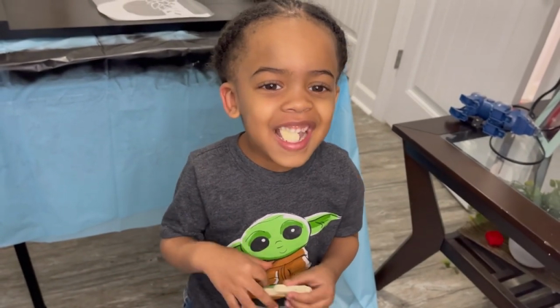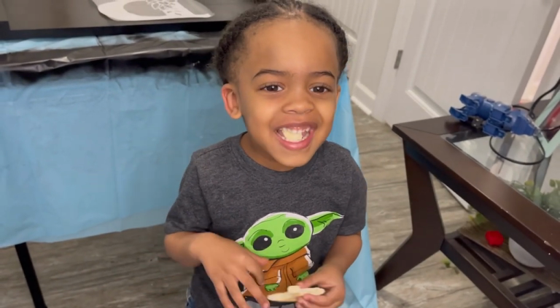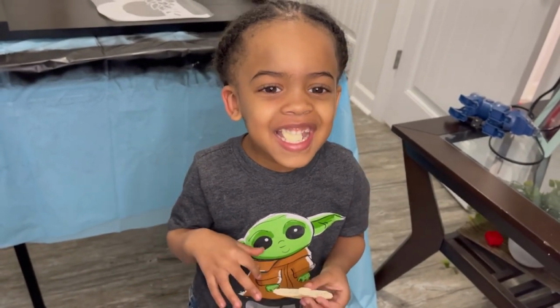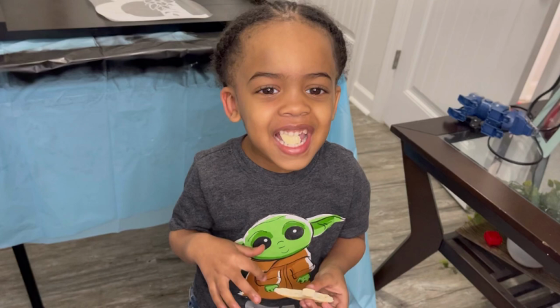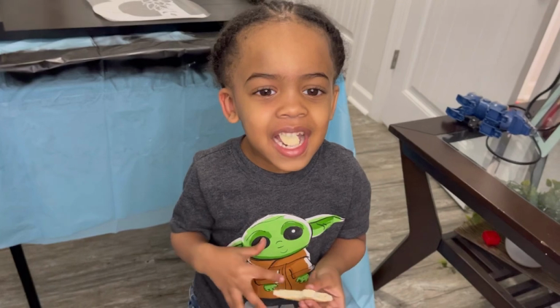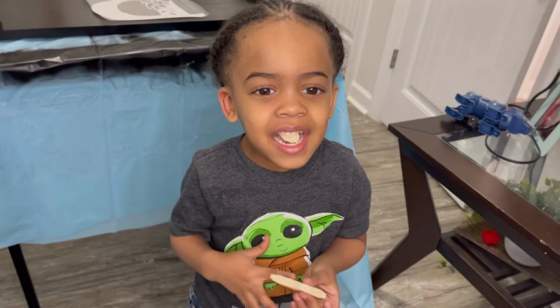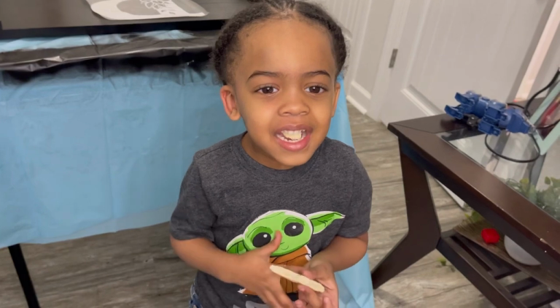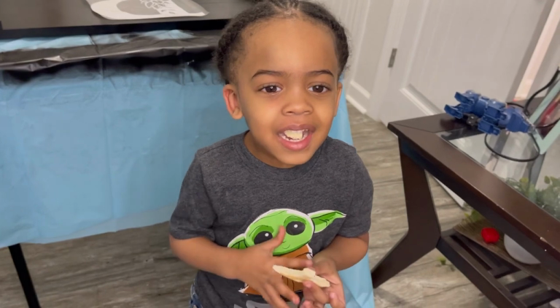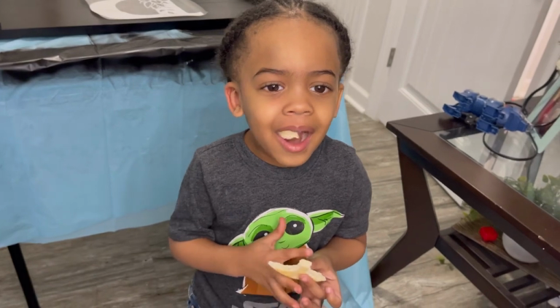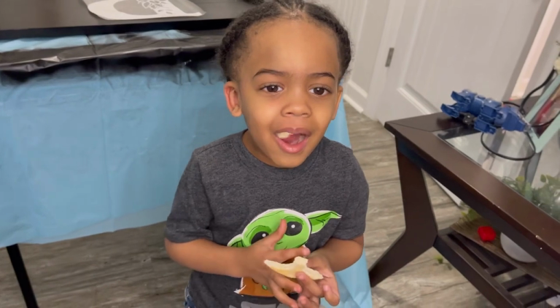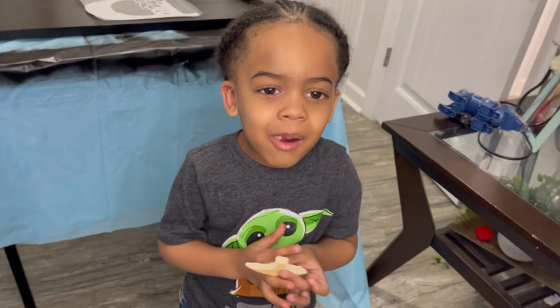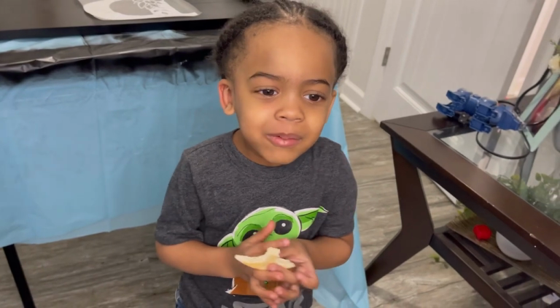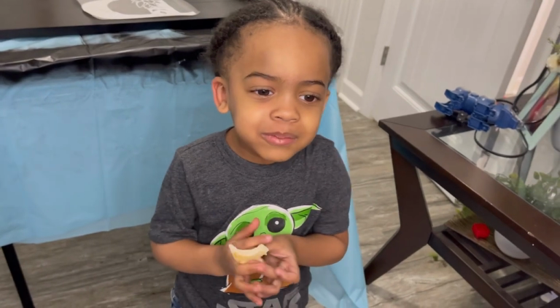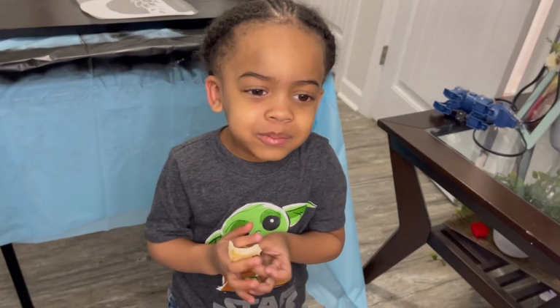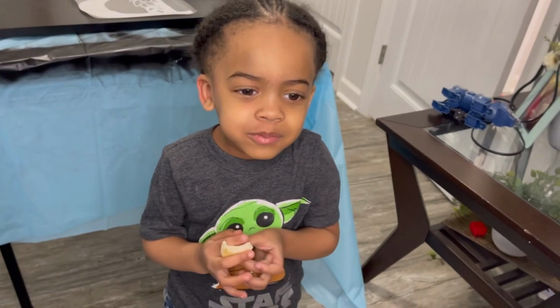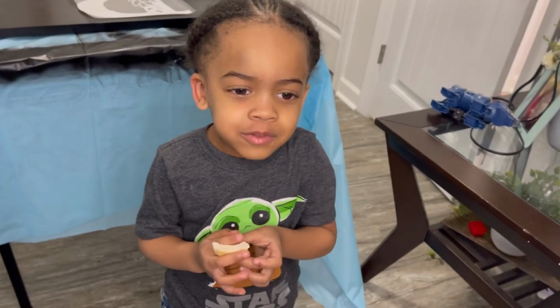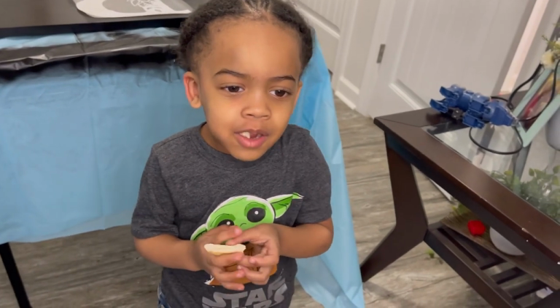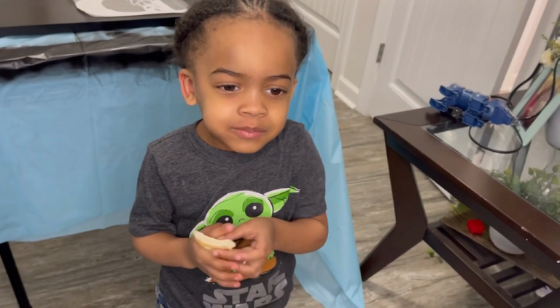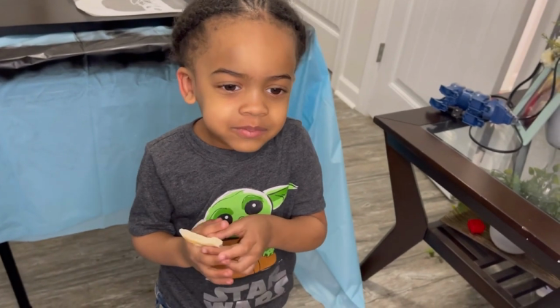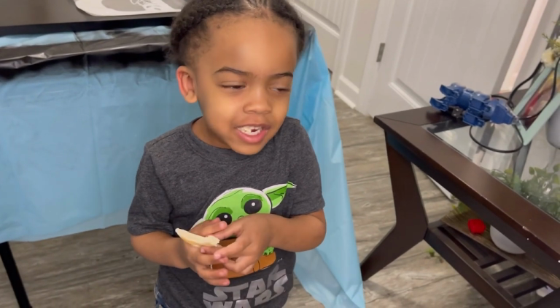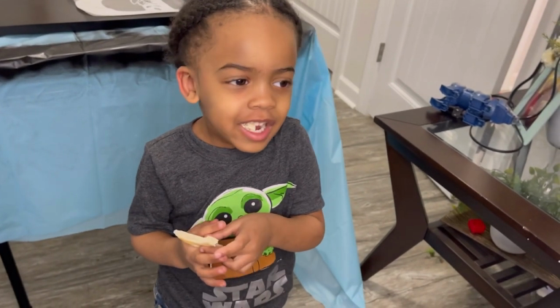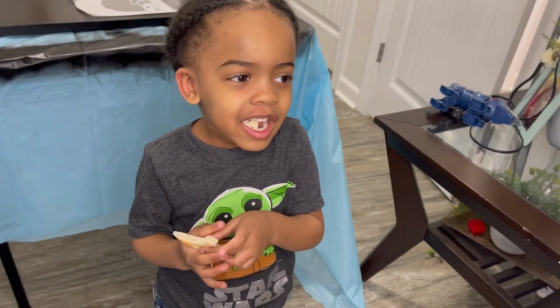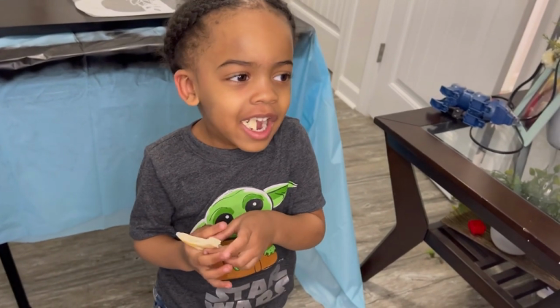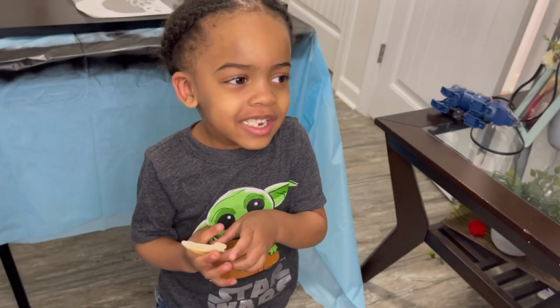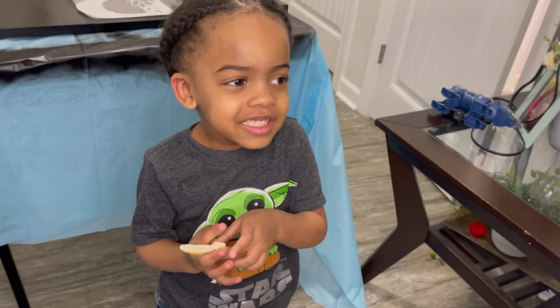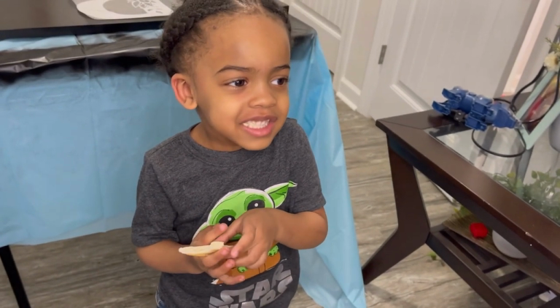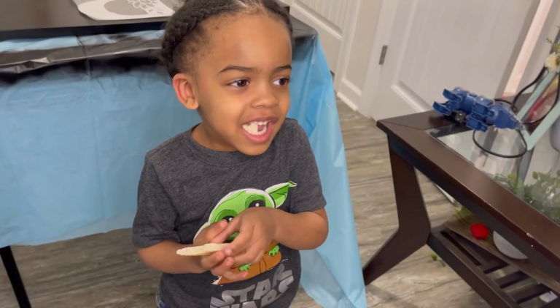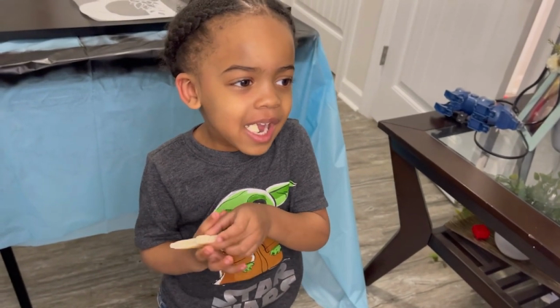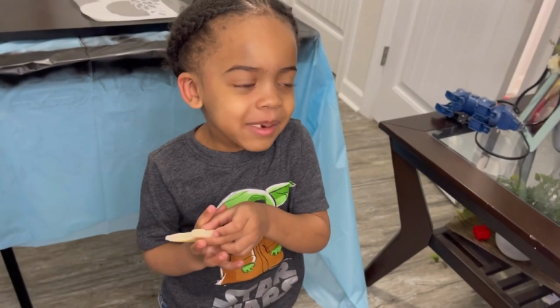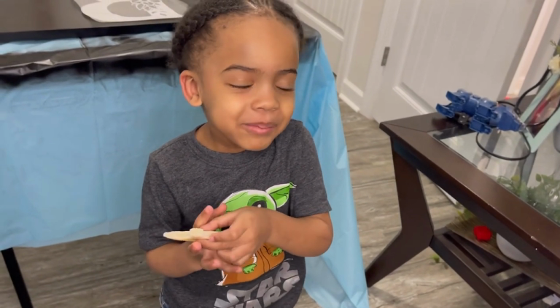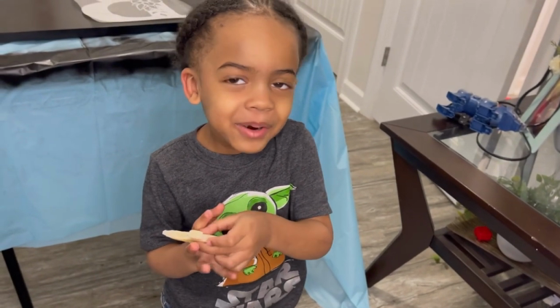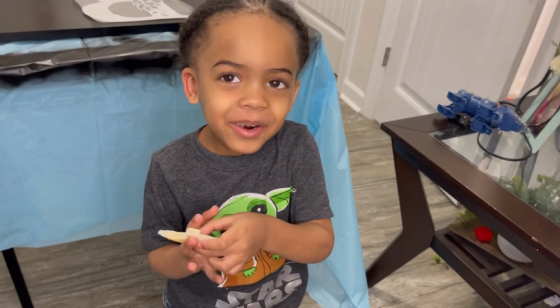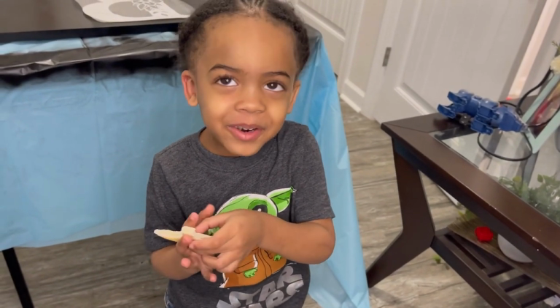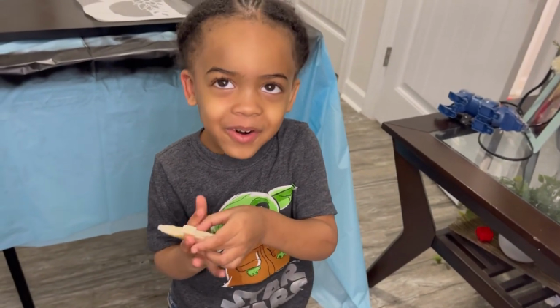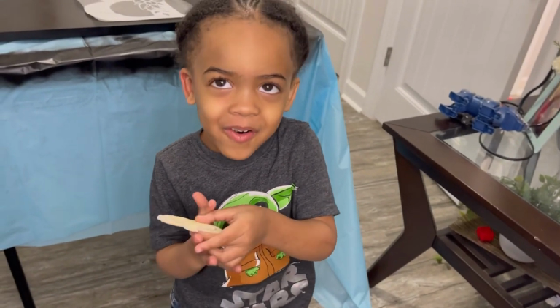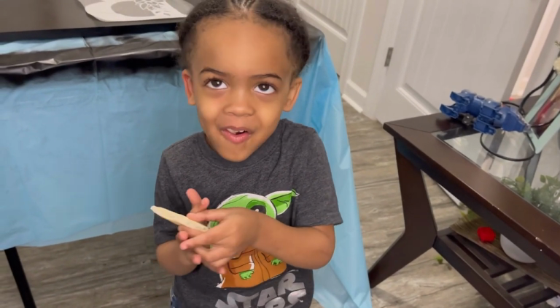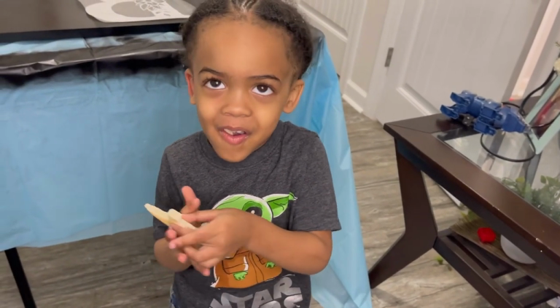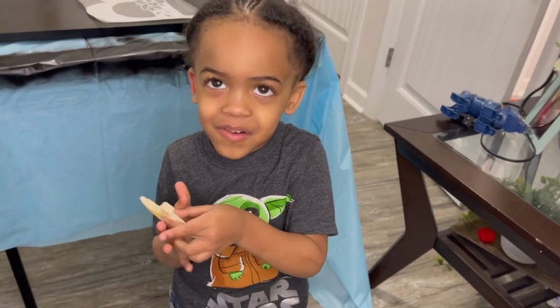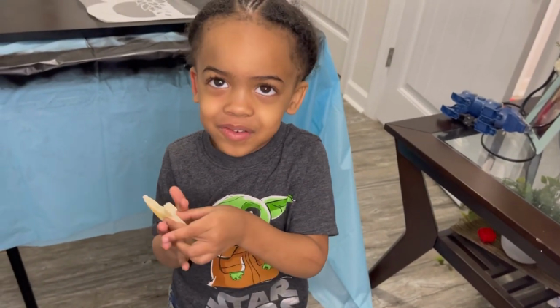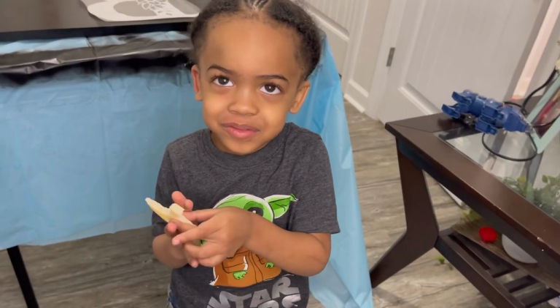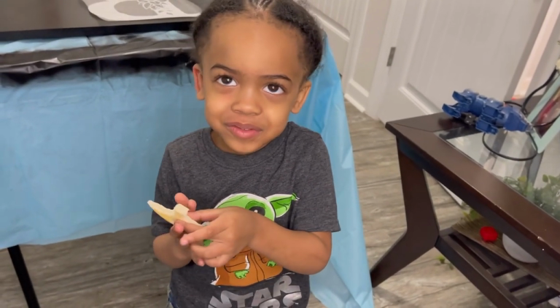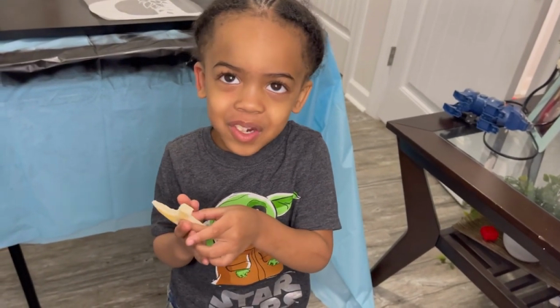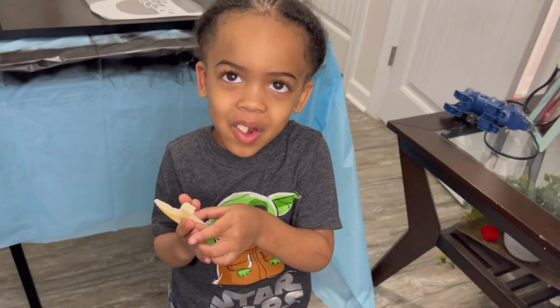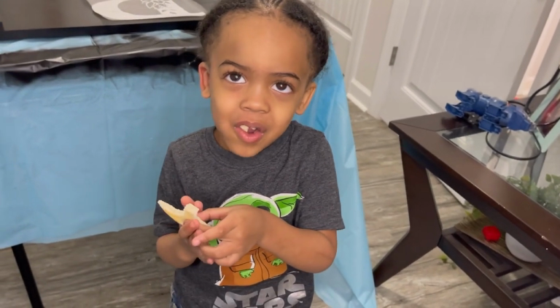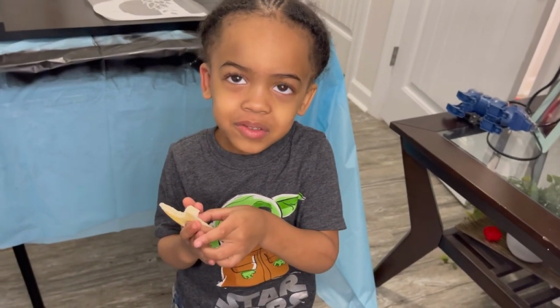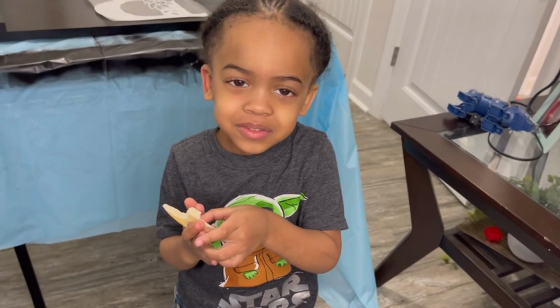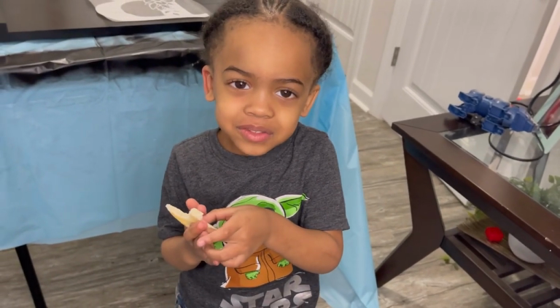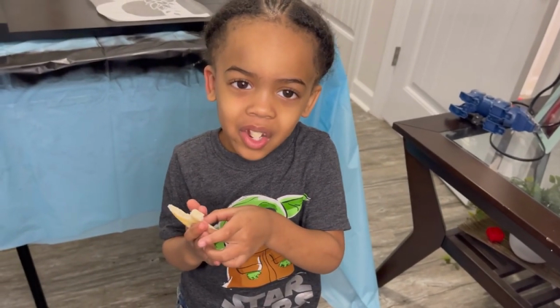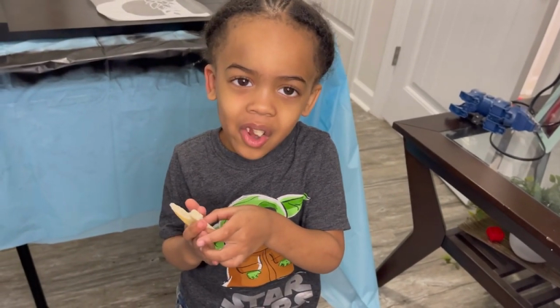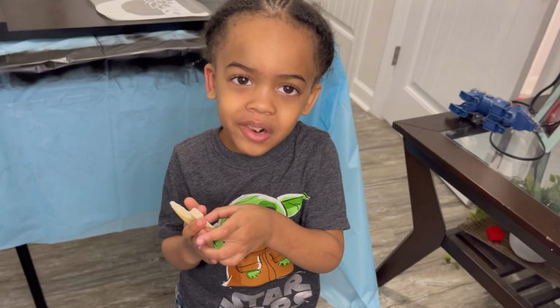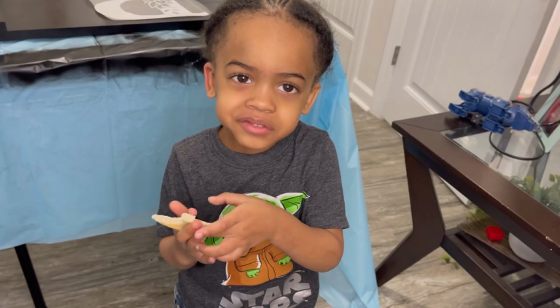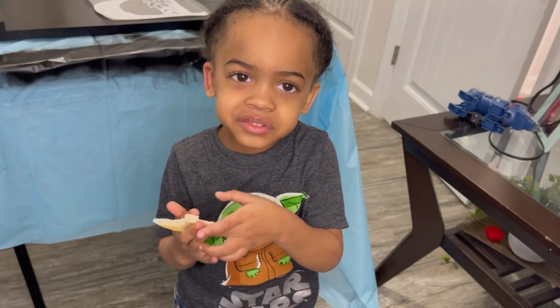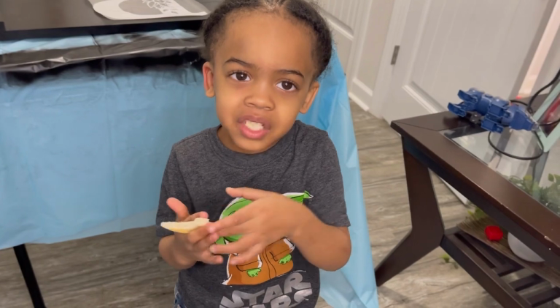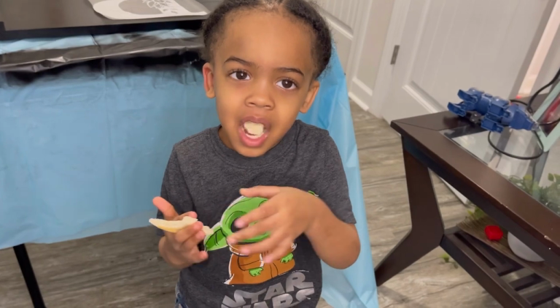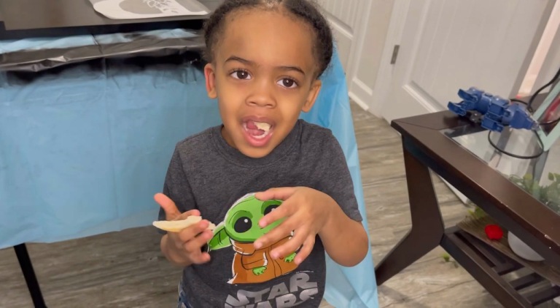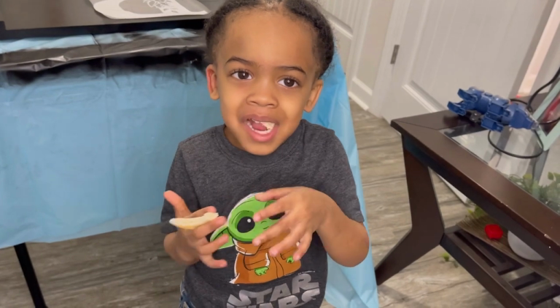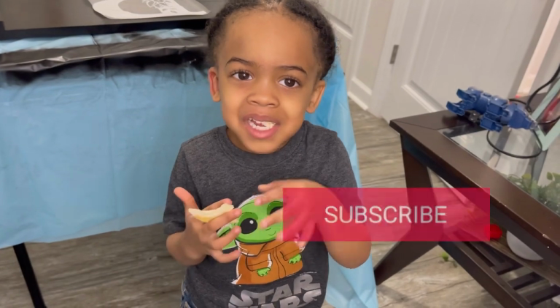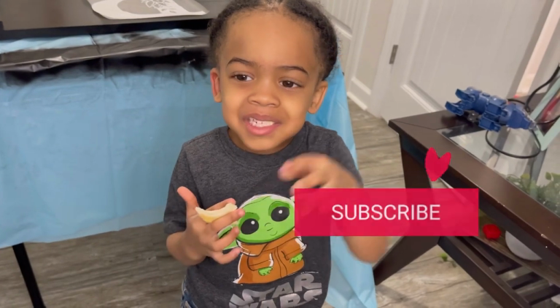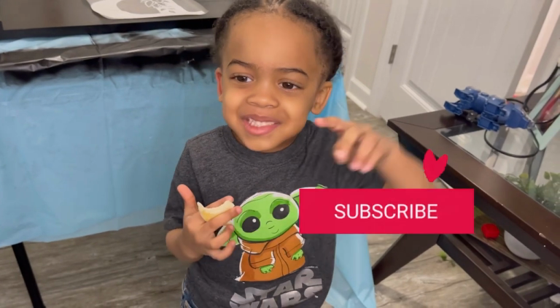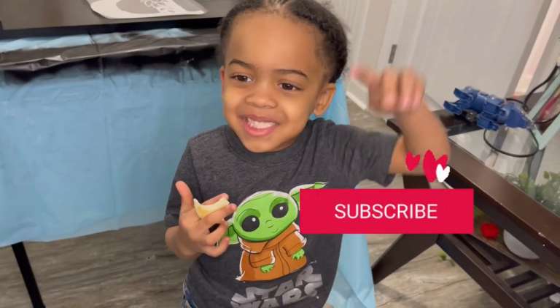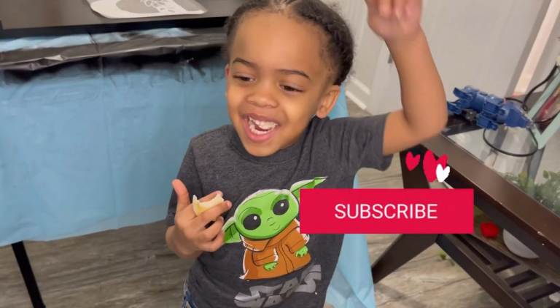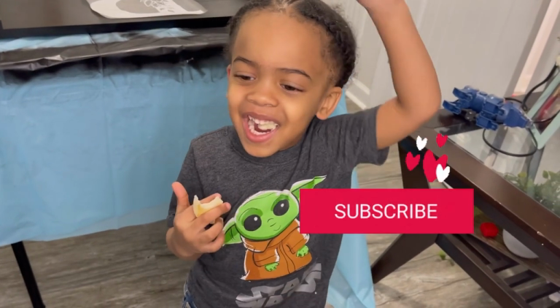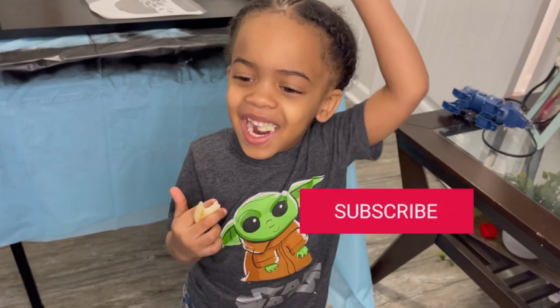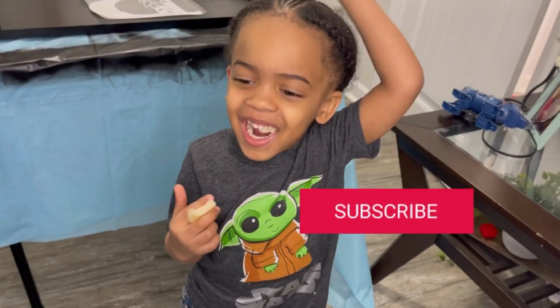Follow my auntie's channel — and subscribe!